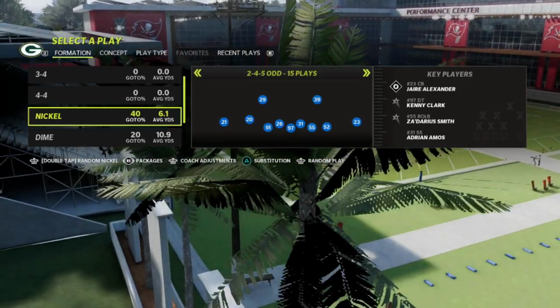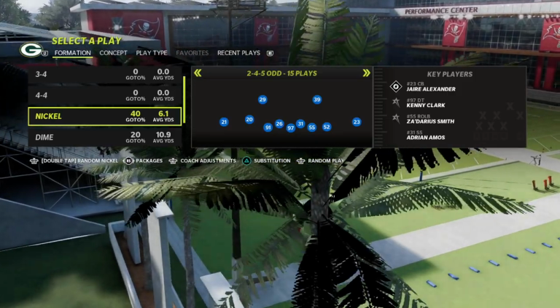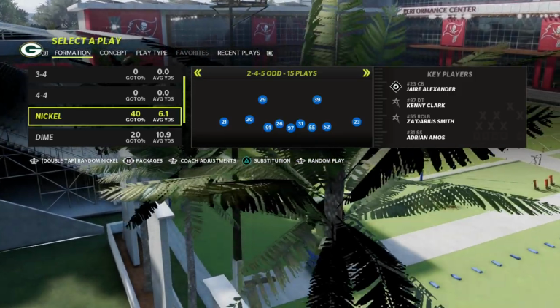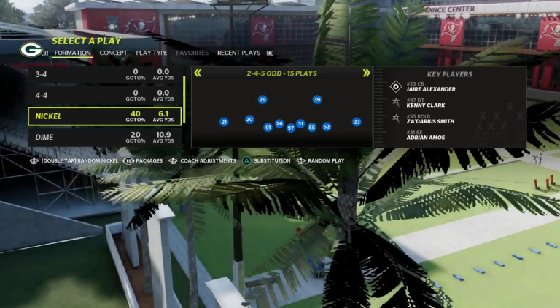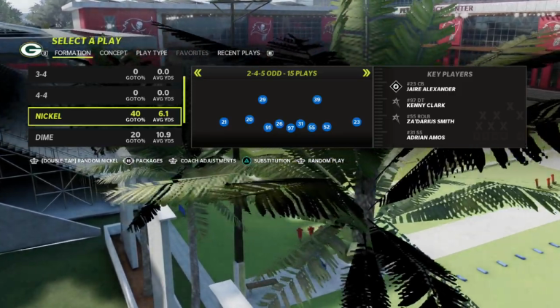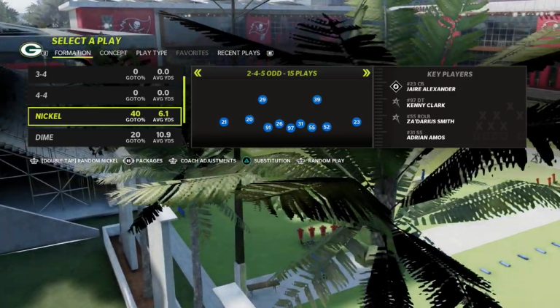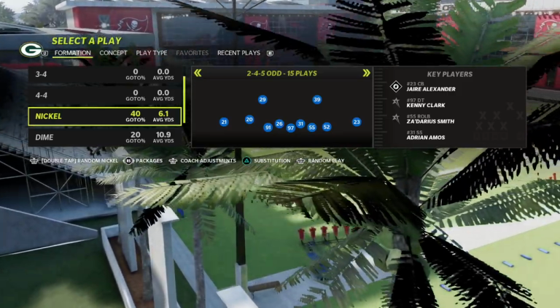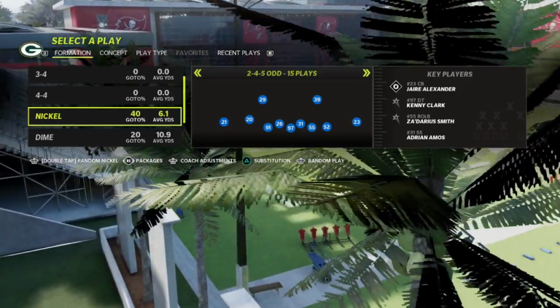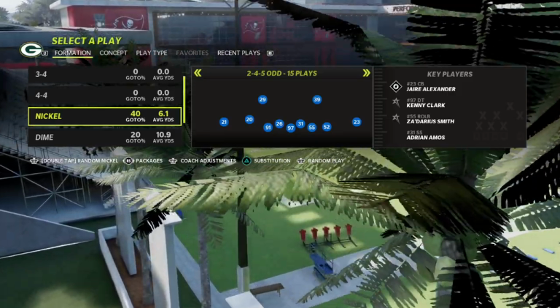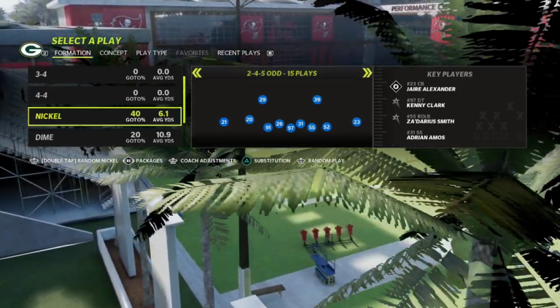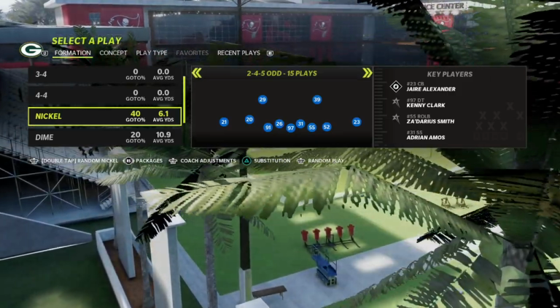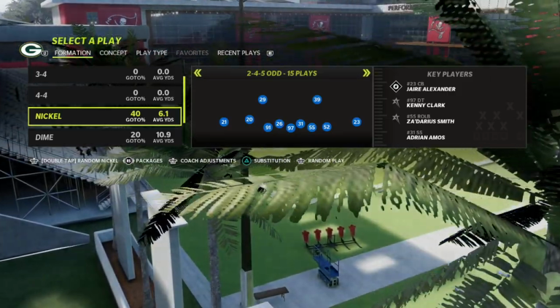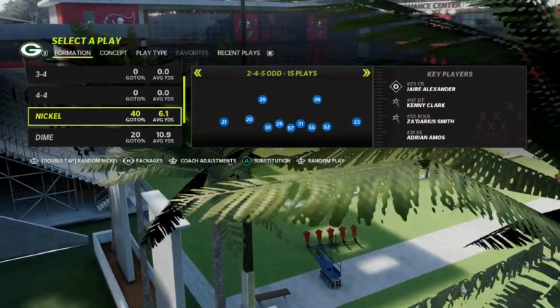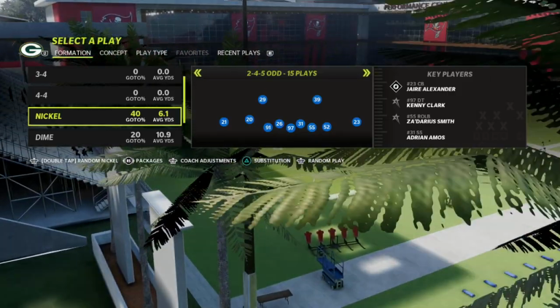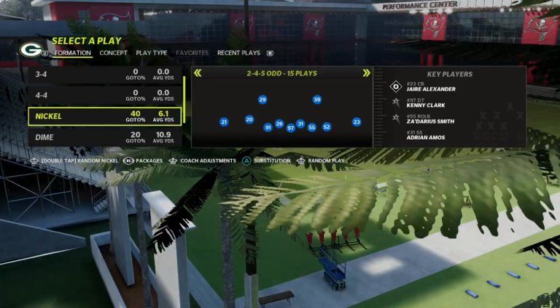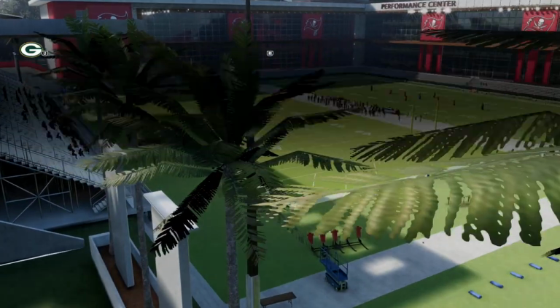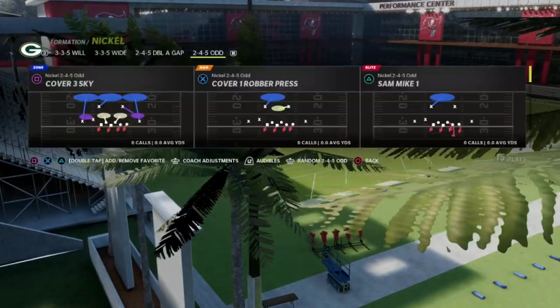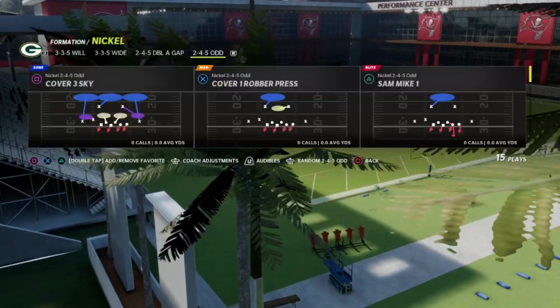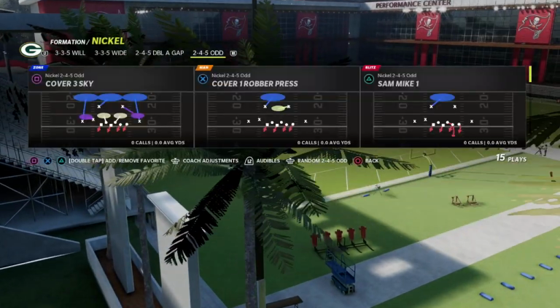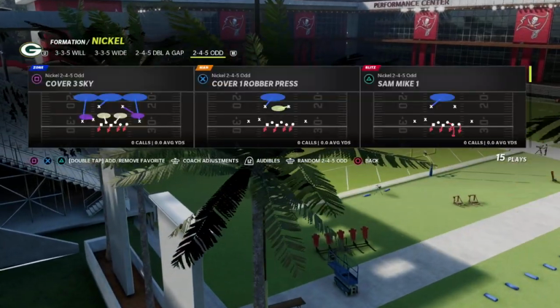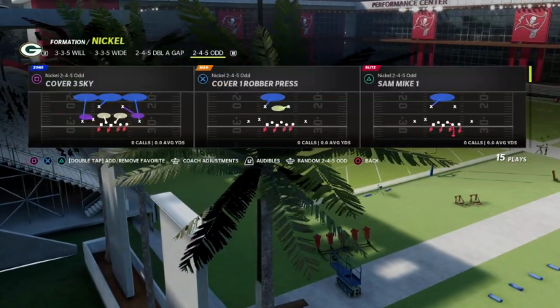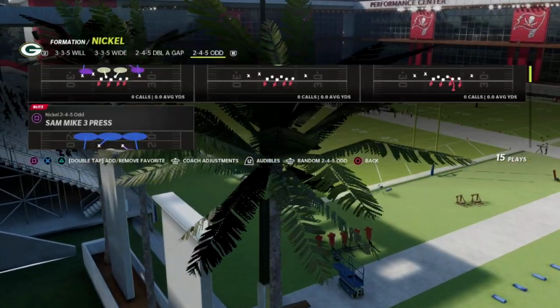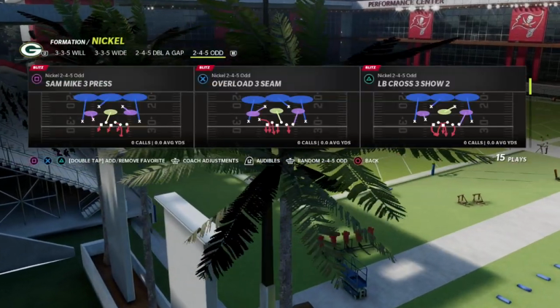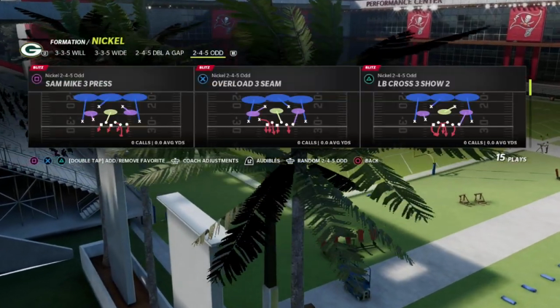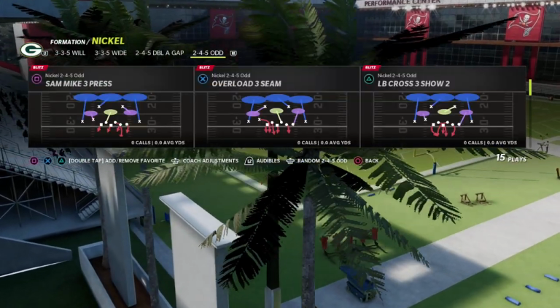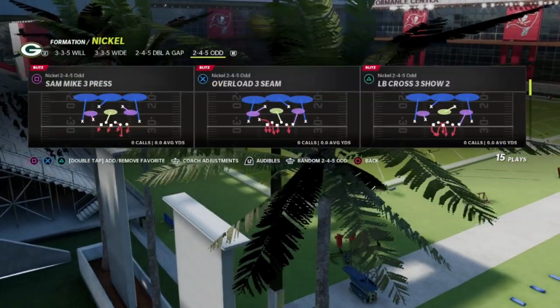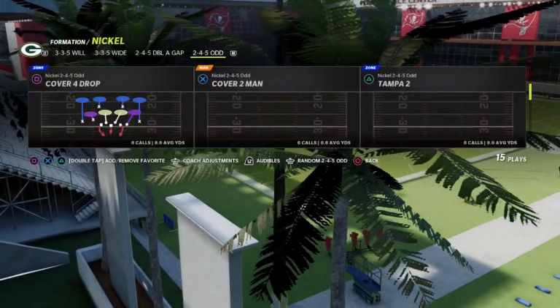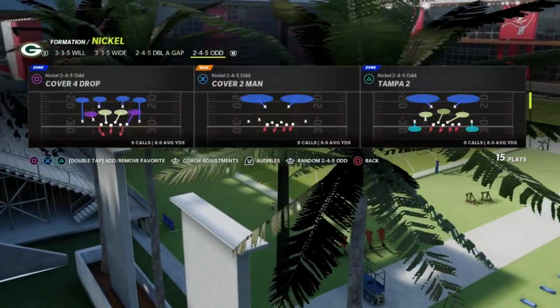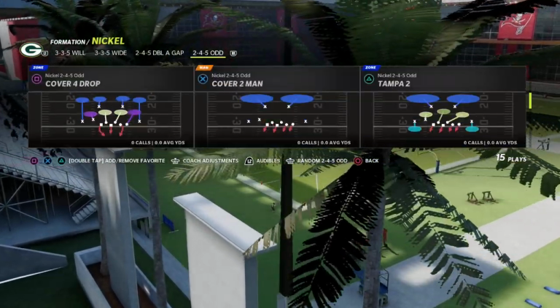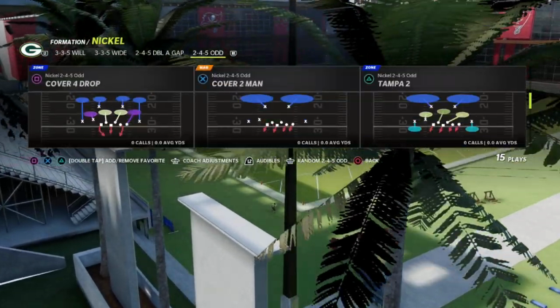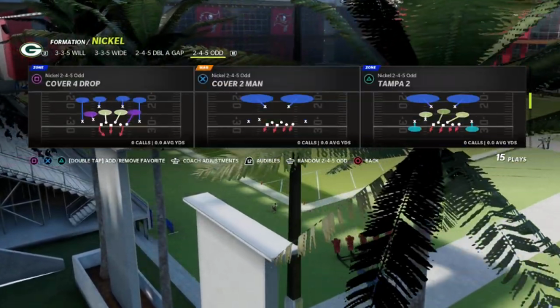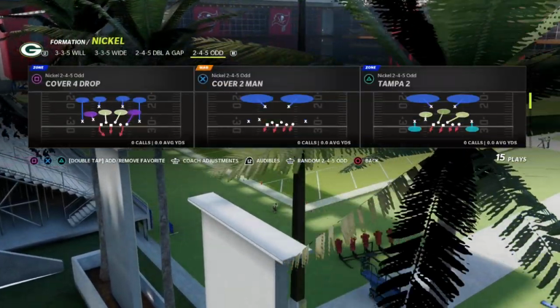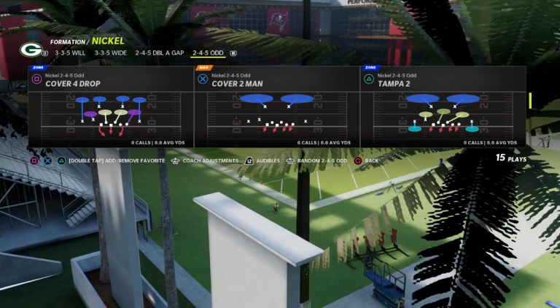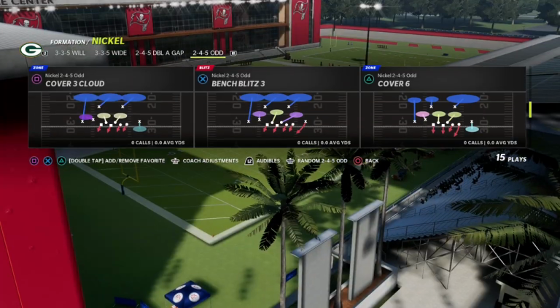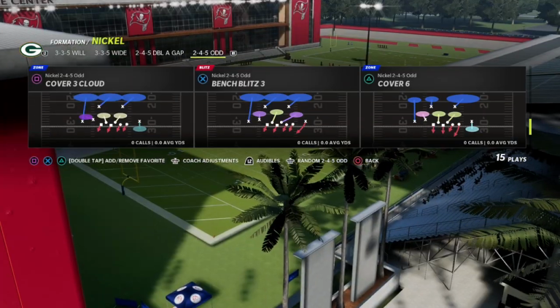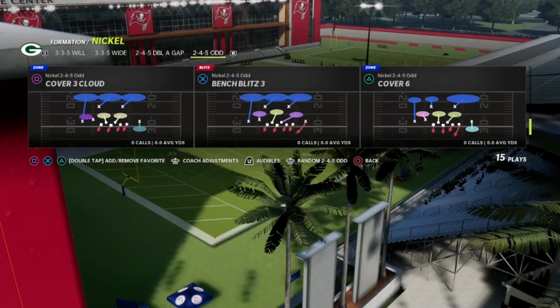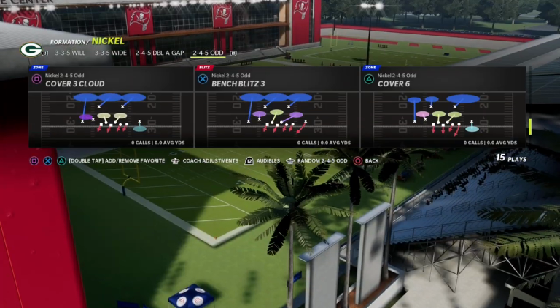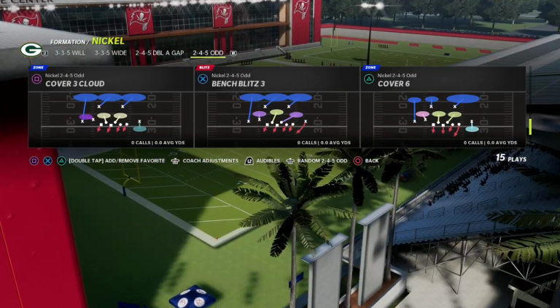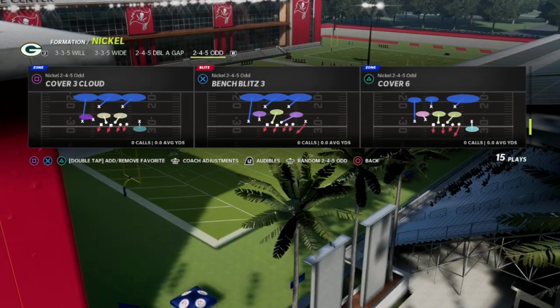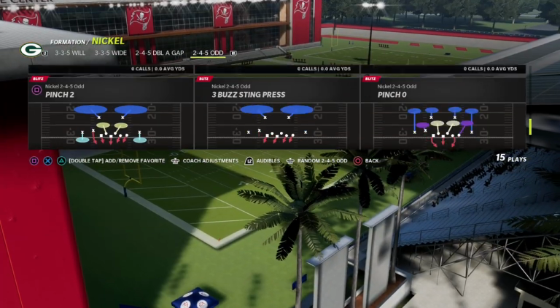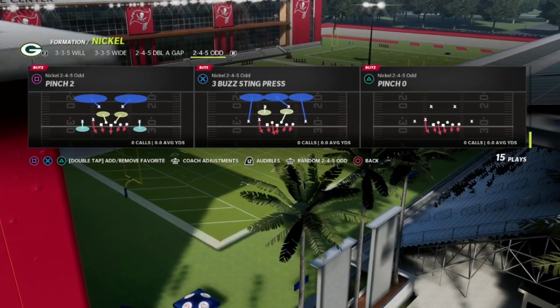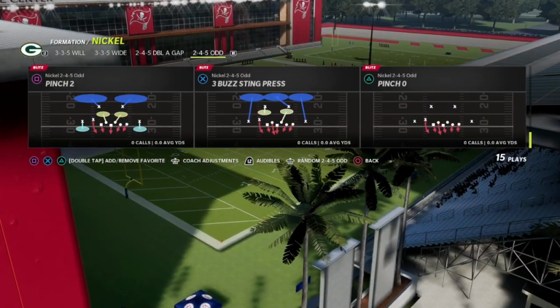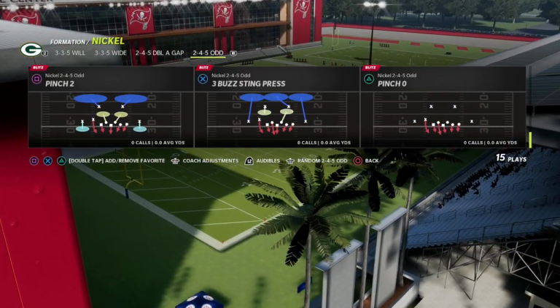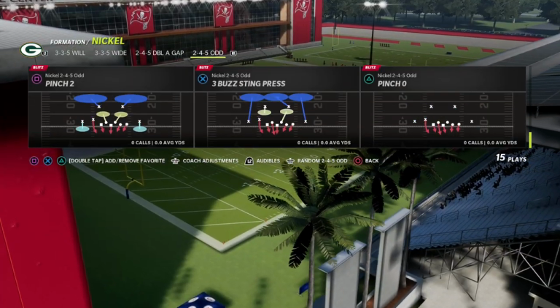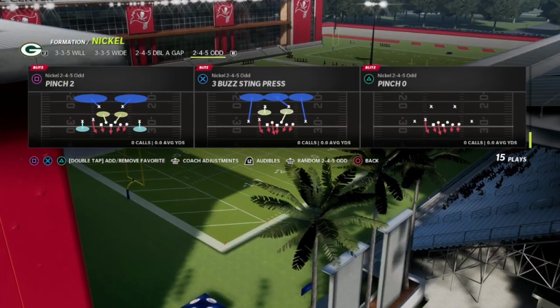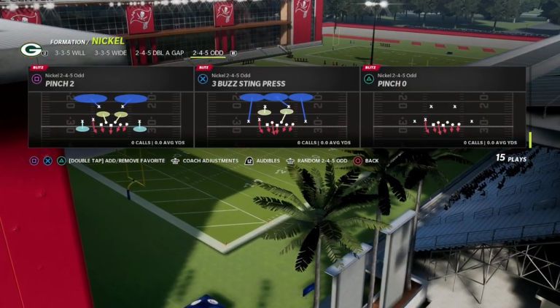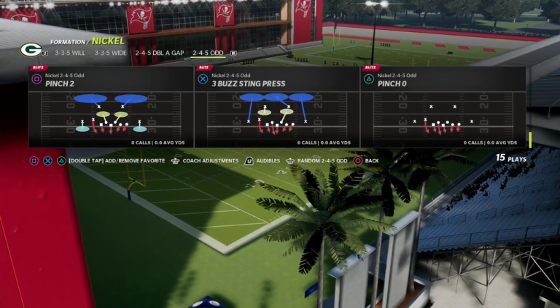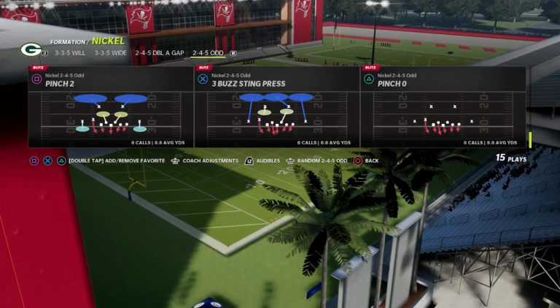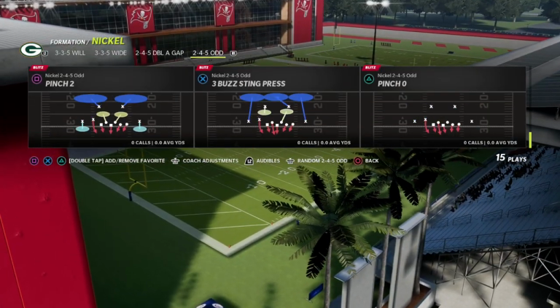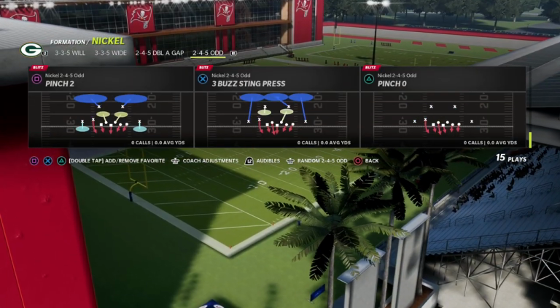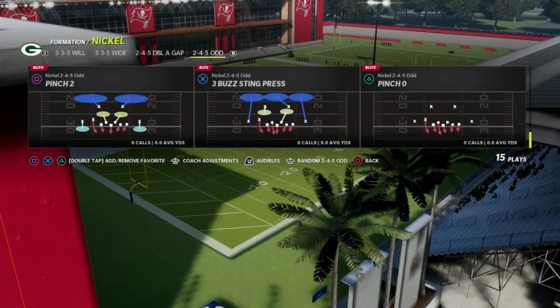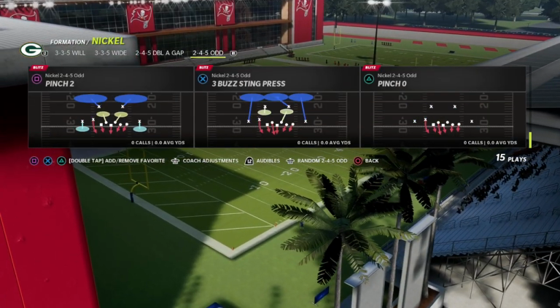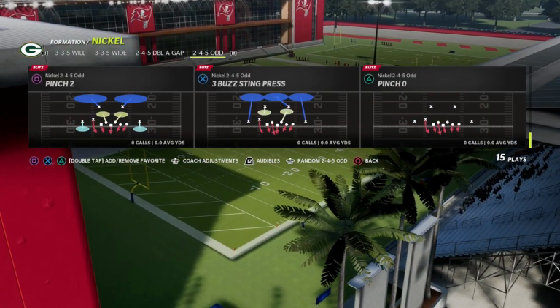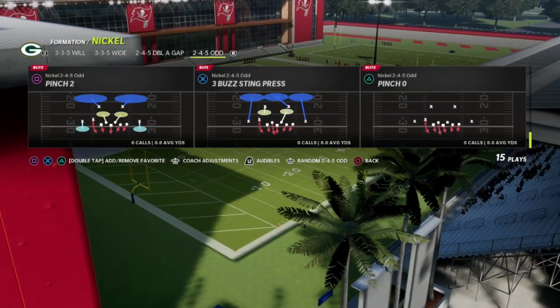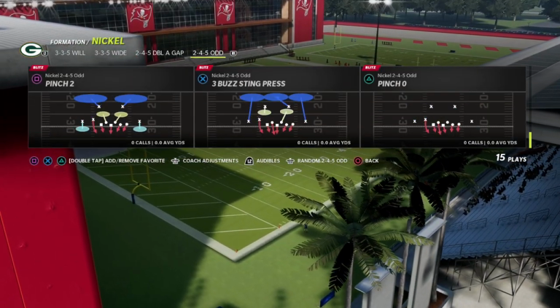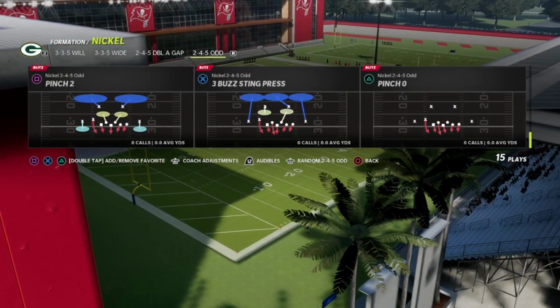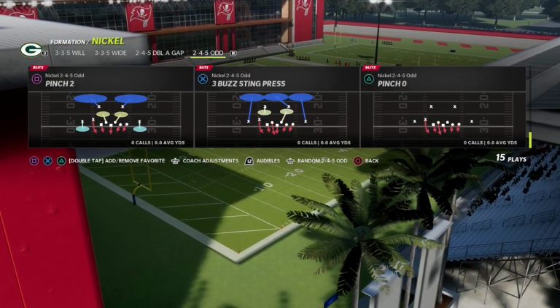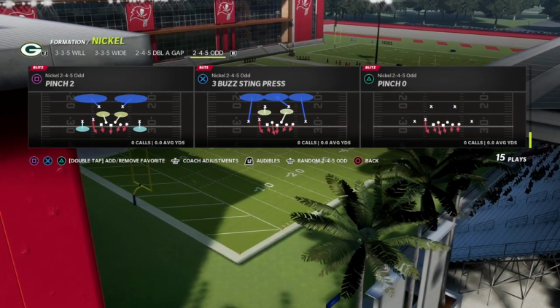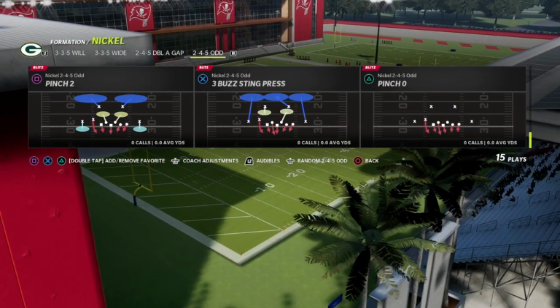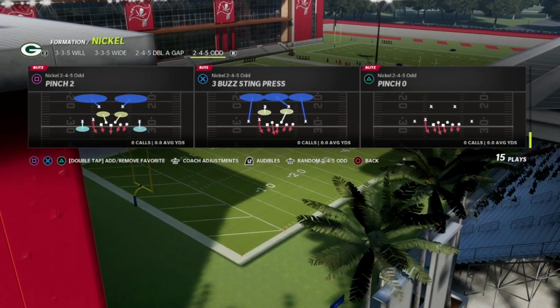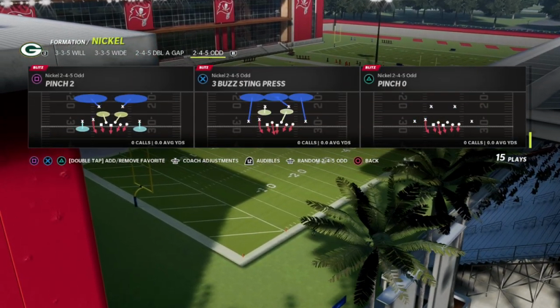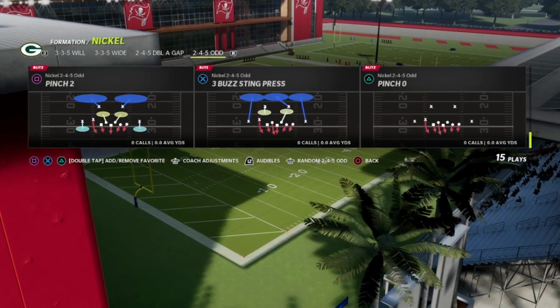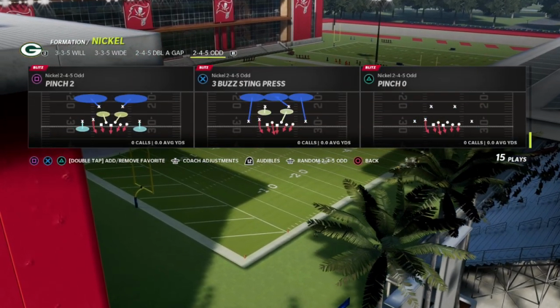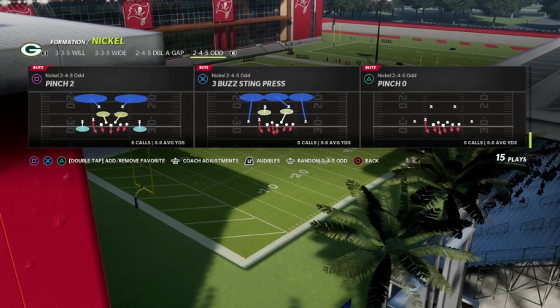Okay, so this is the best defensive concept in Madden 23, and it's the best blitz in the game by far — Pinch Two out of Nickel 2-4-5 Odd.